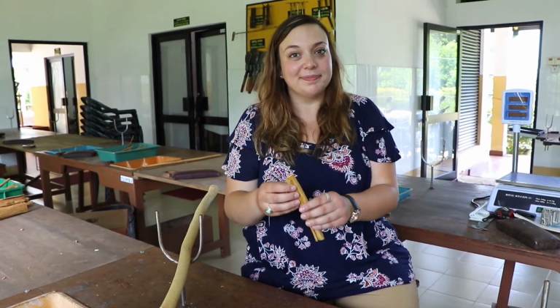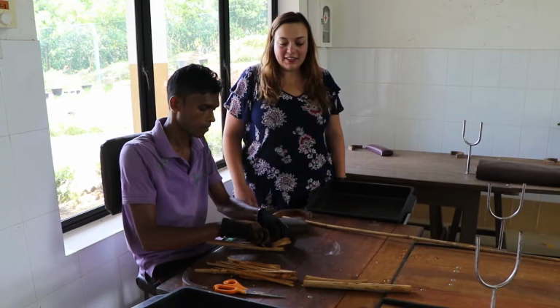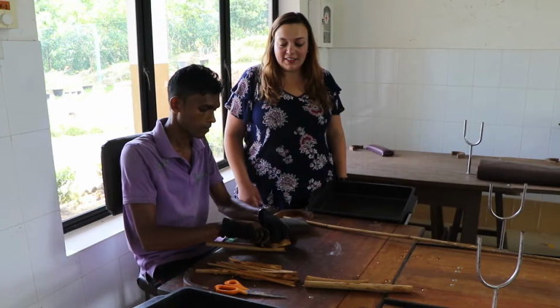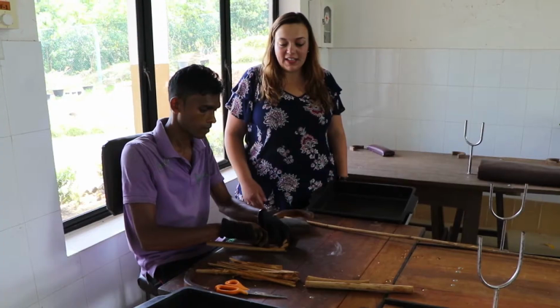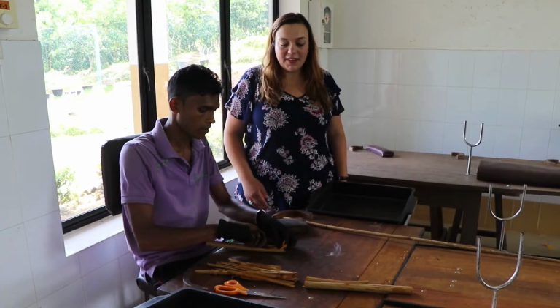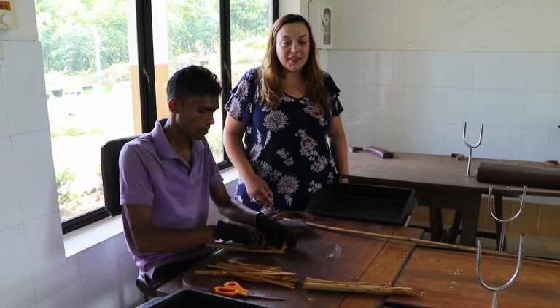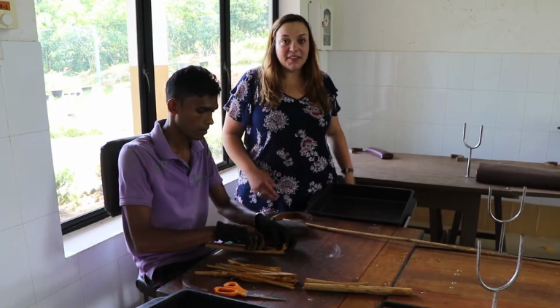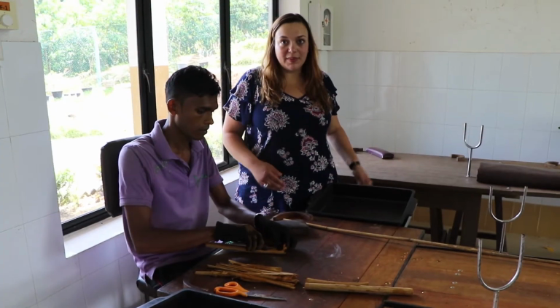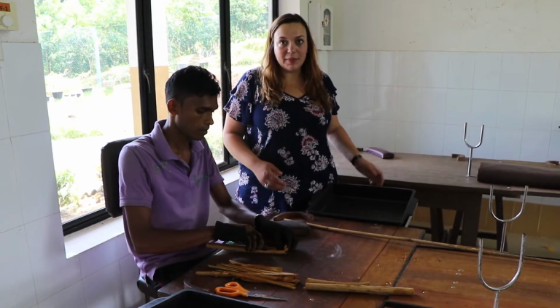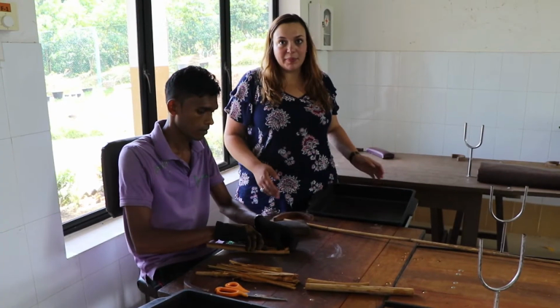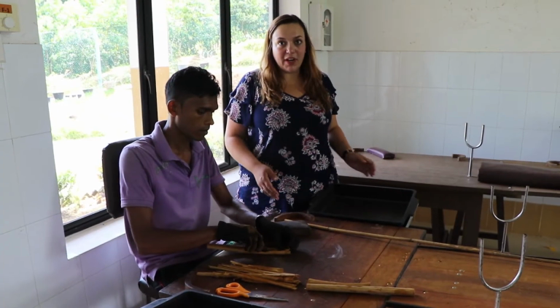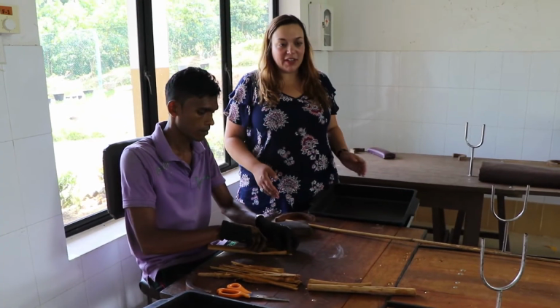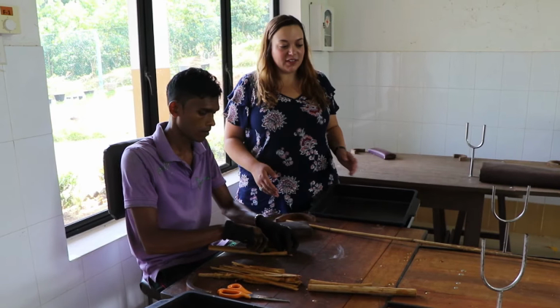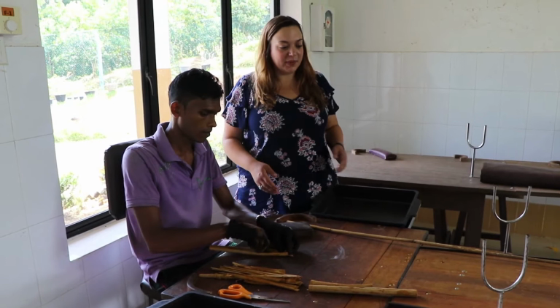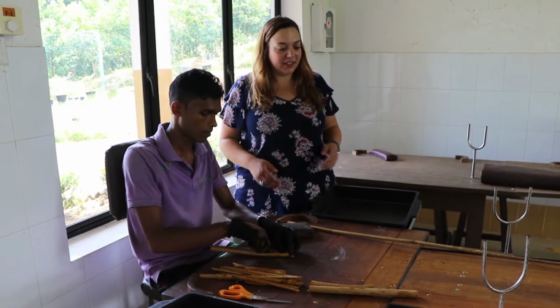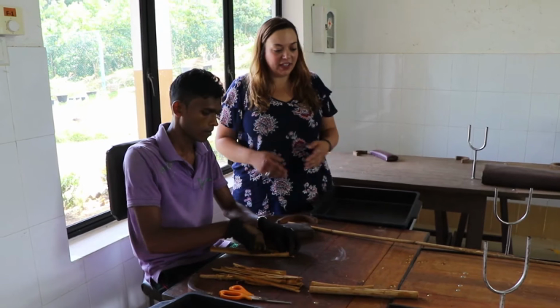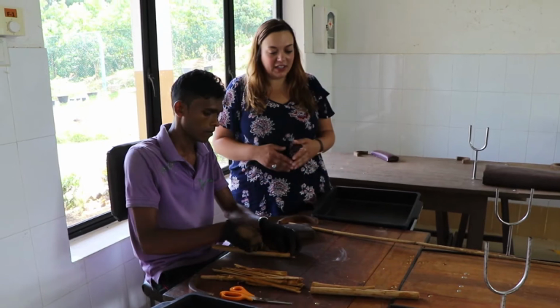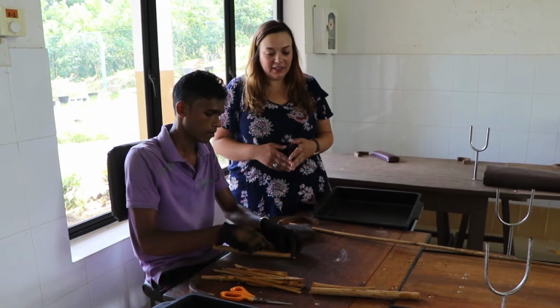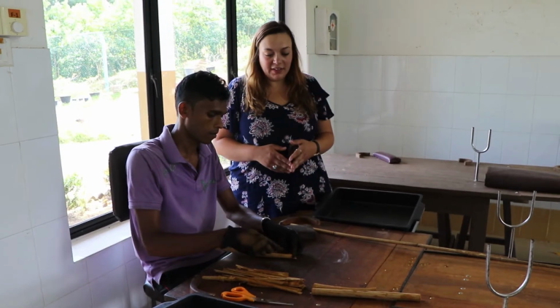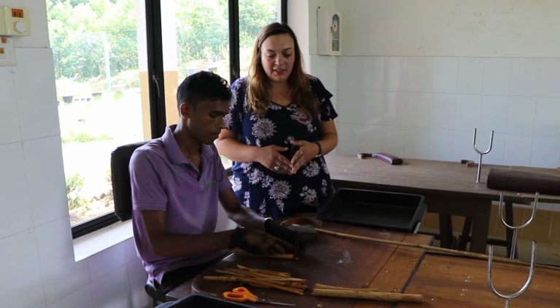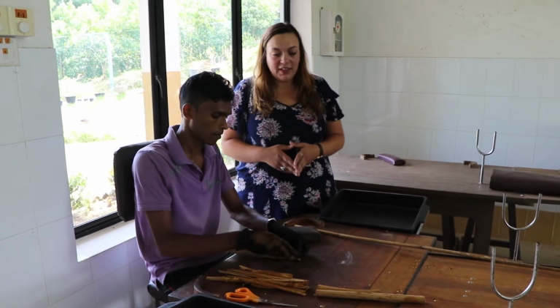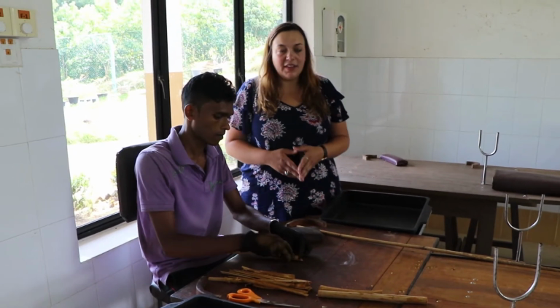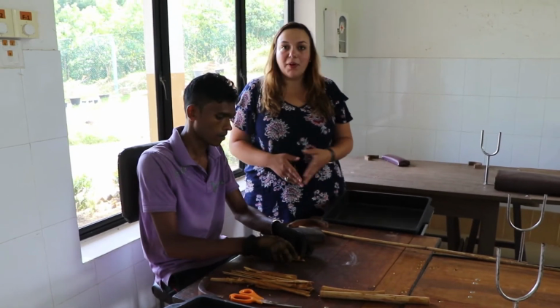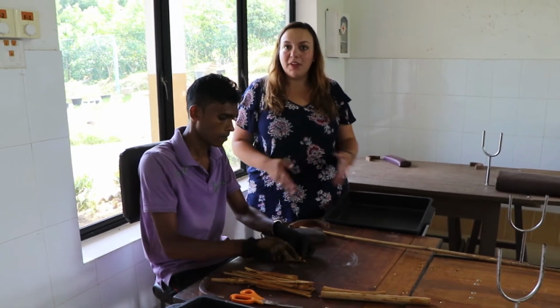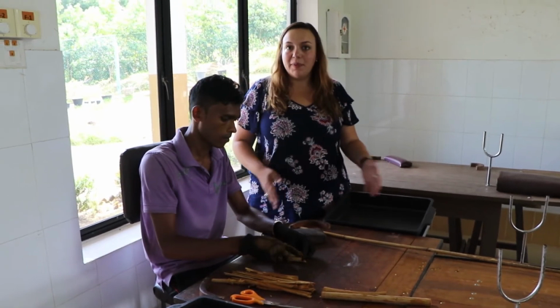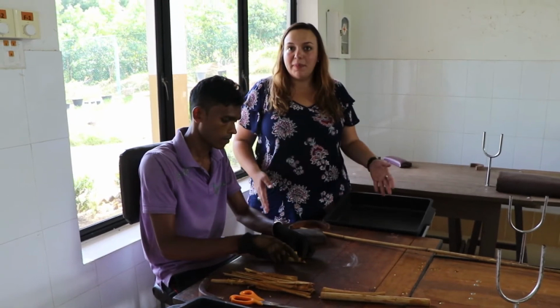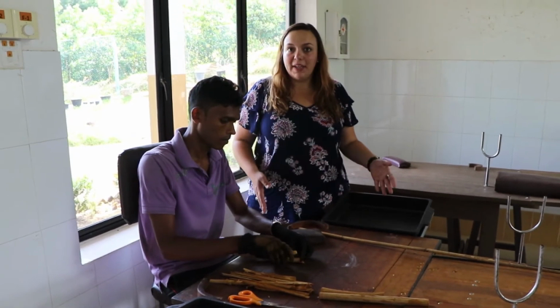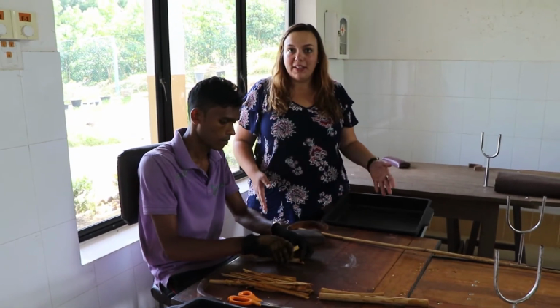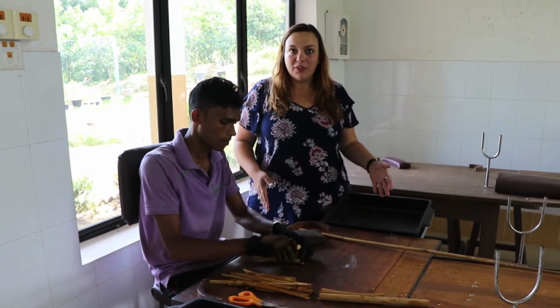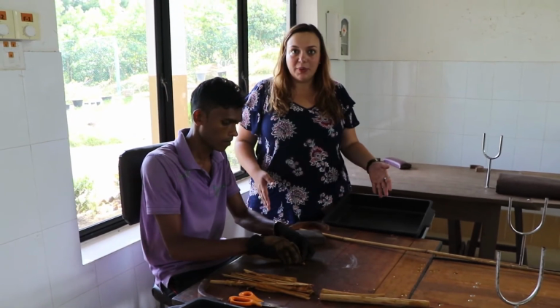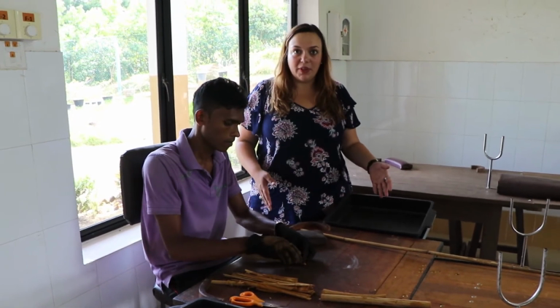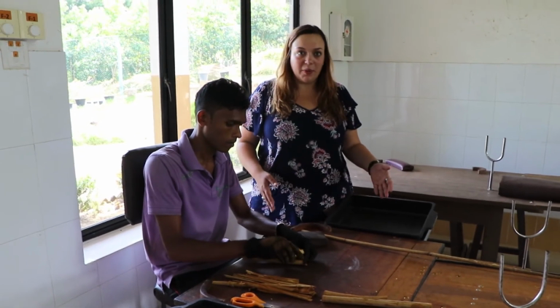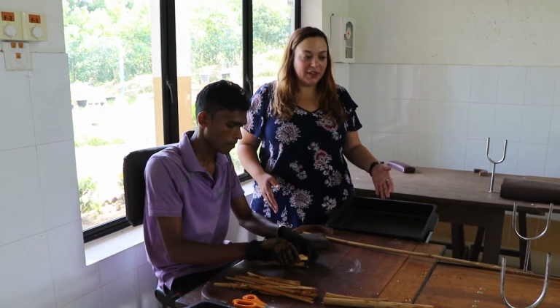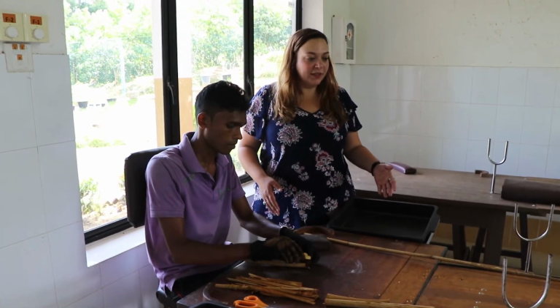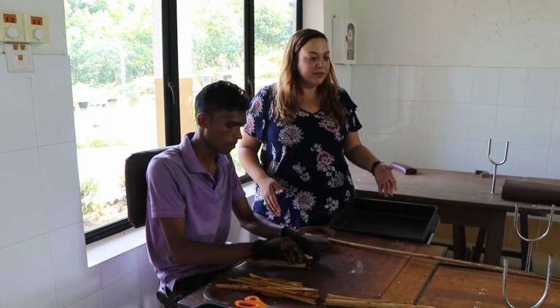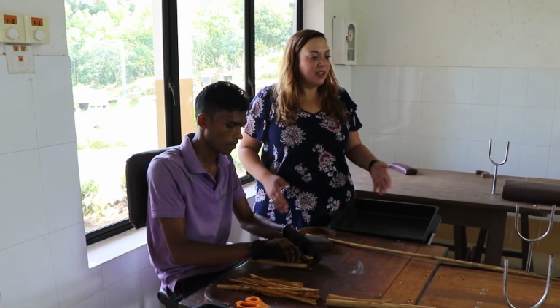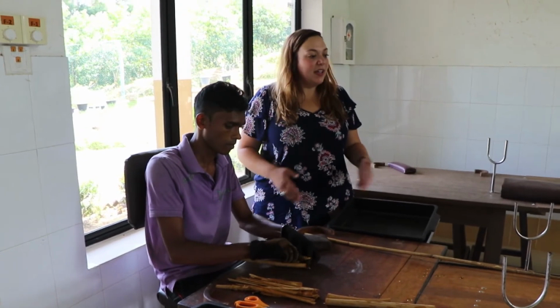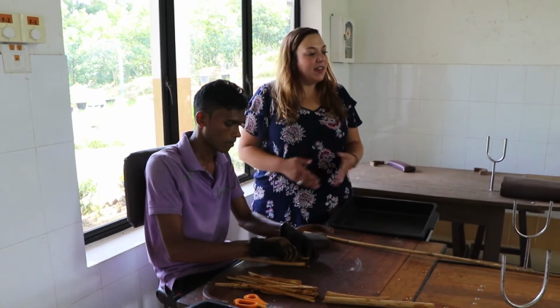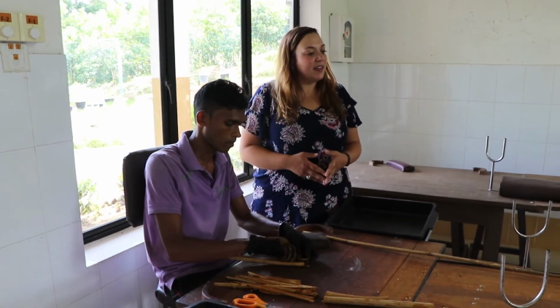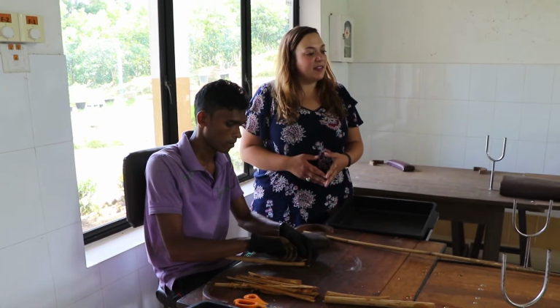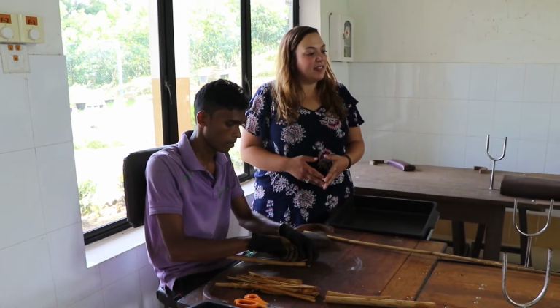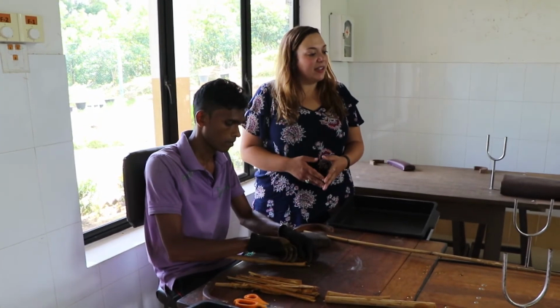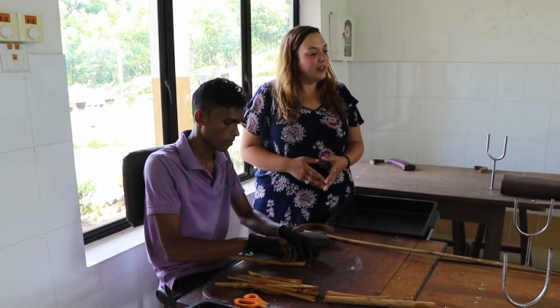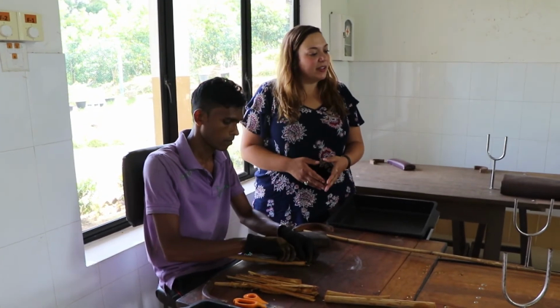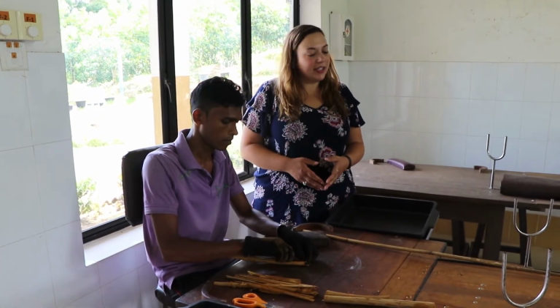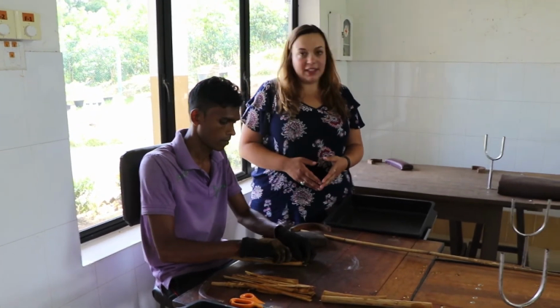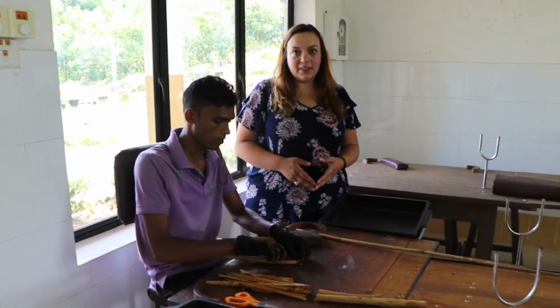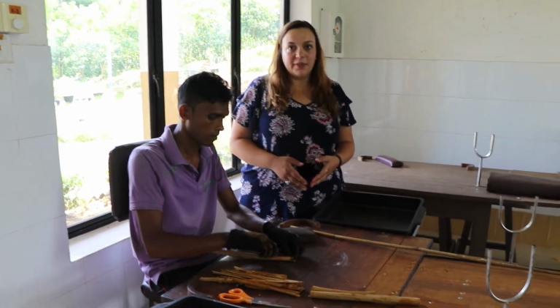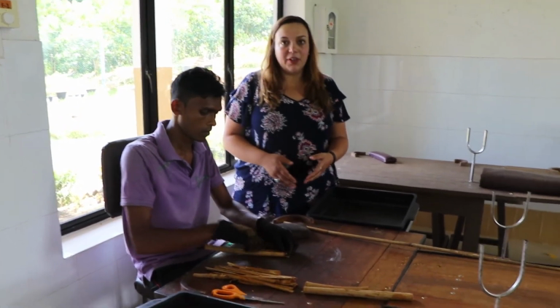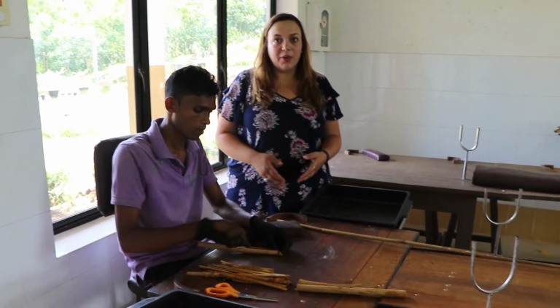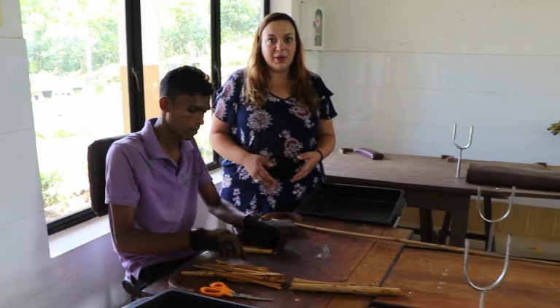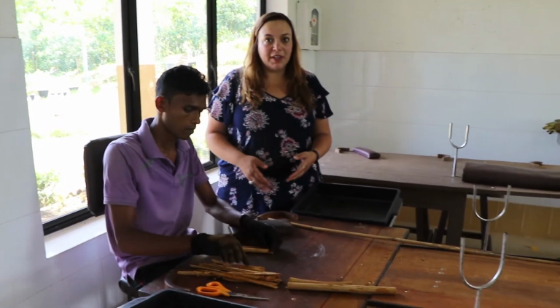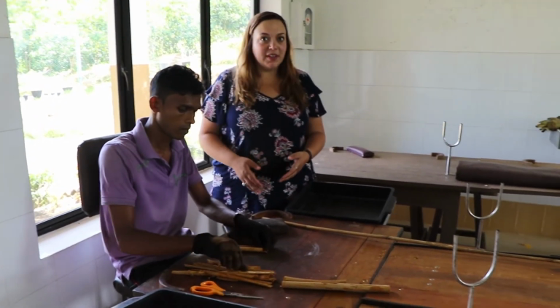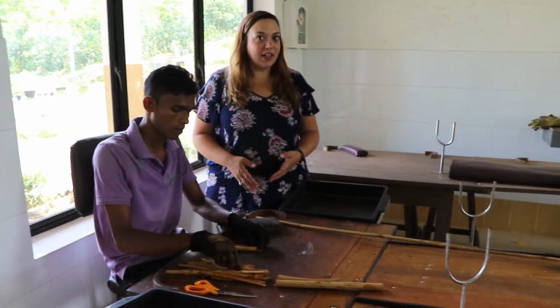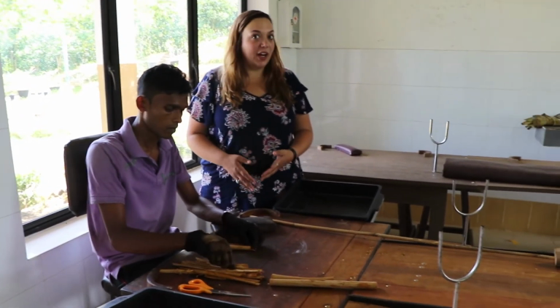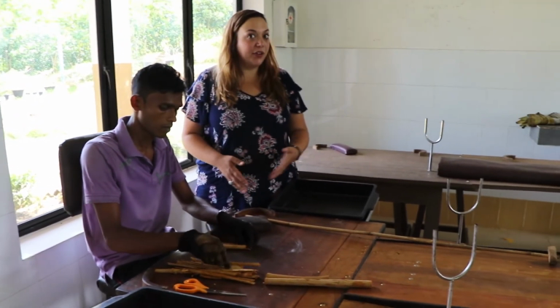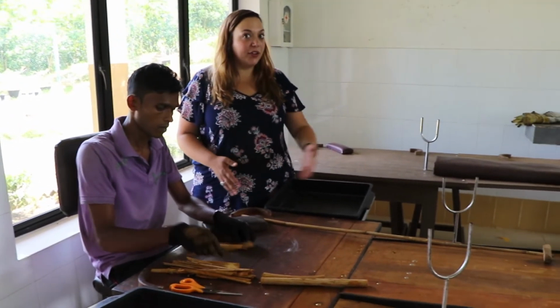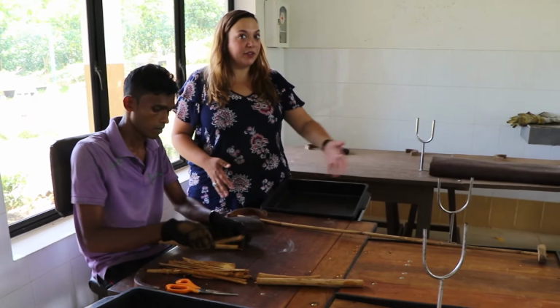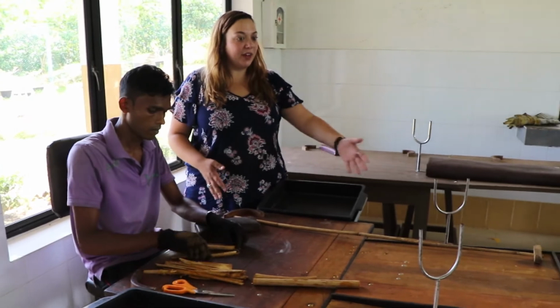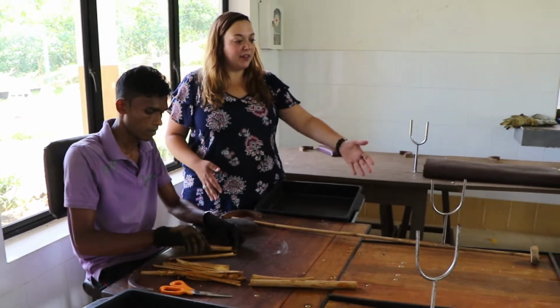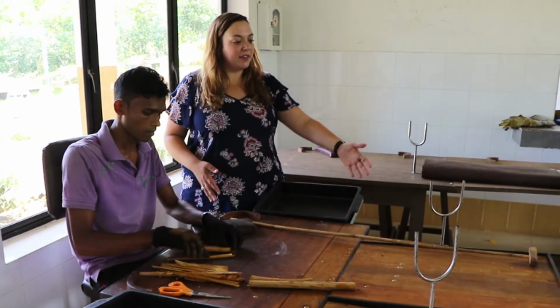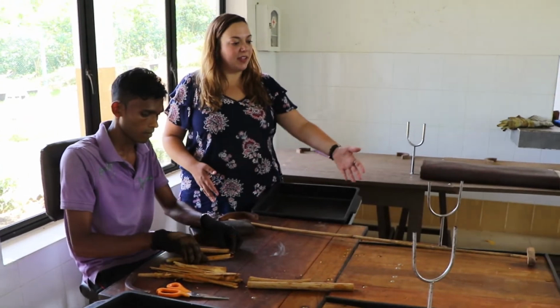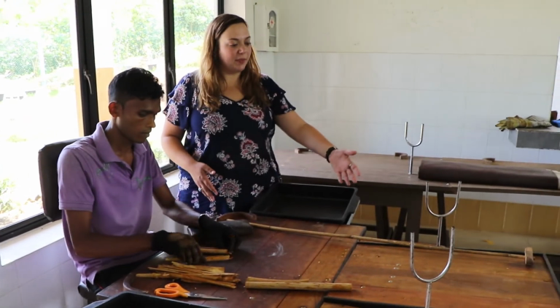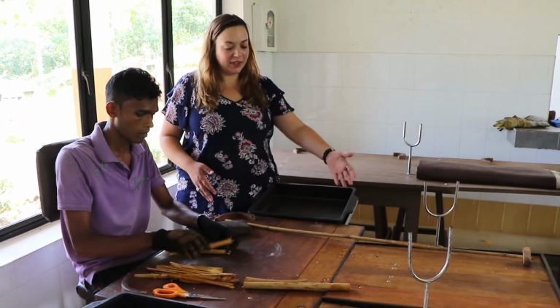Now that the cinnamon bark has been cut, it's going to be made into a quill. The standard length for a quill is 105 centimetres.